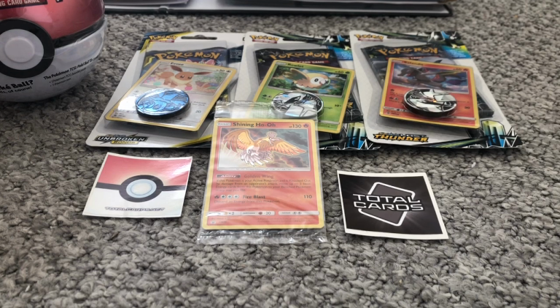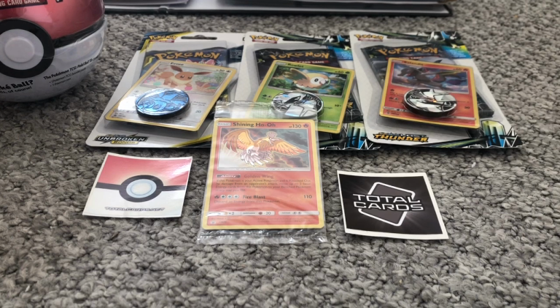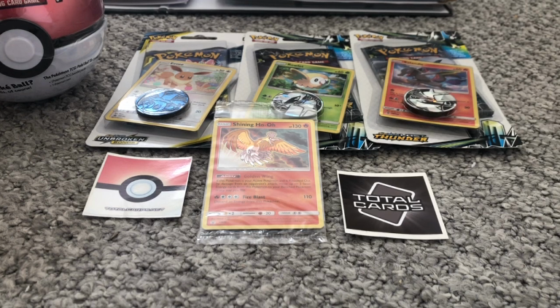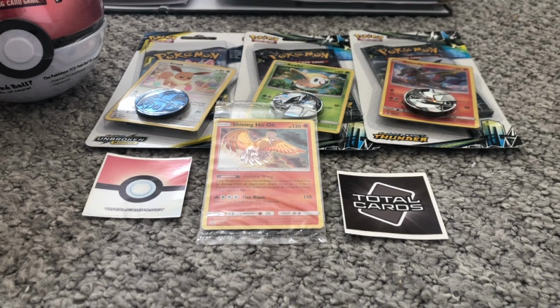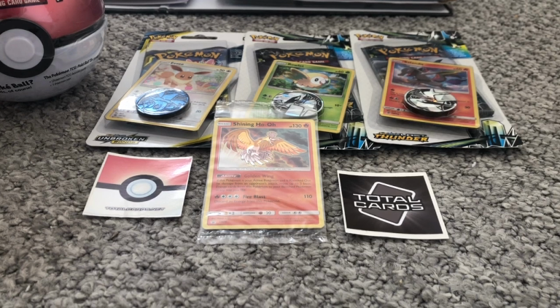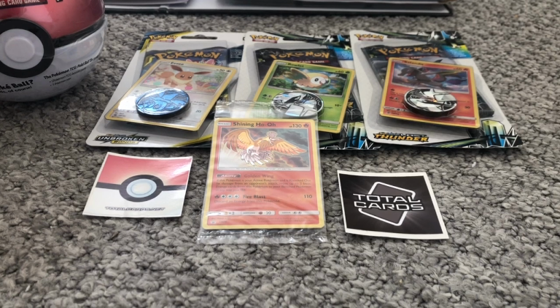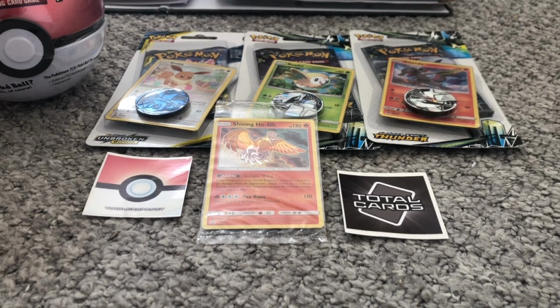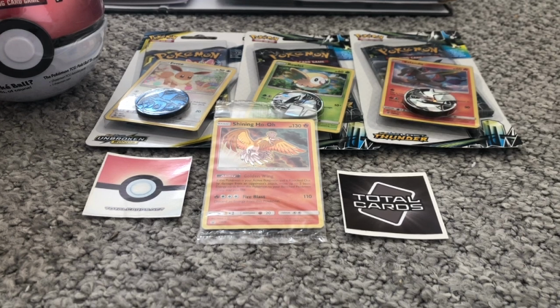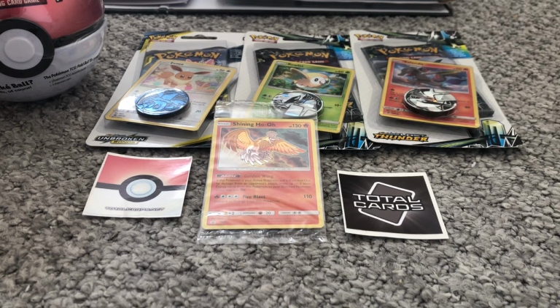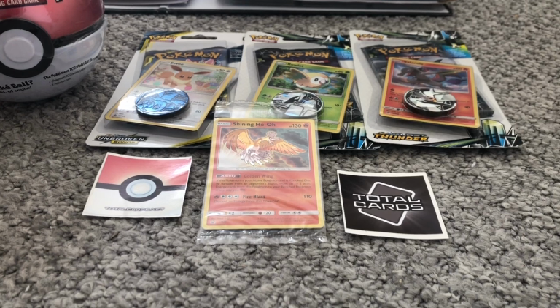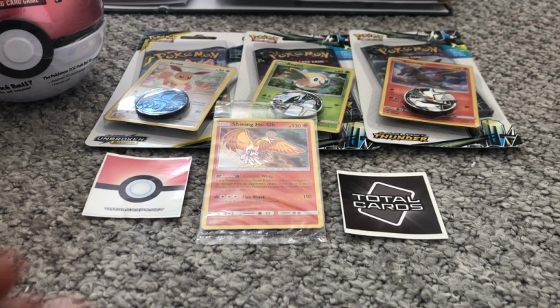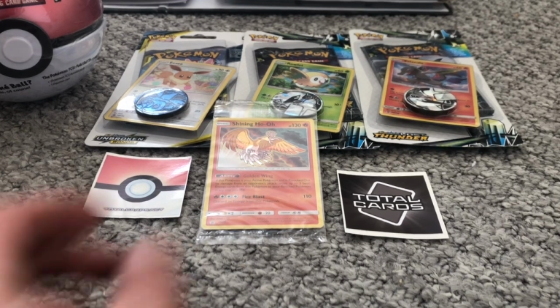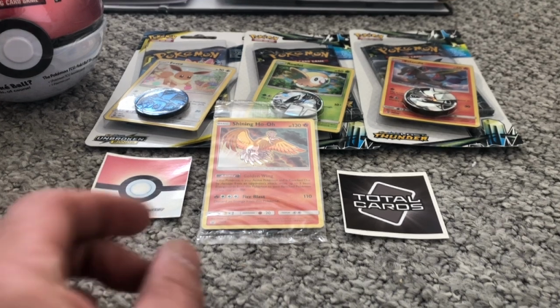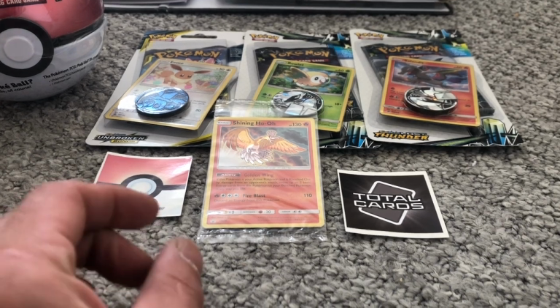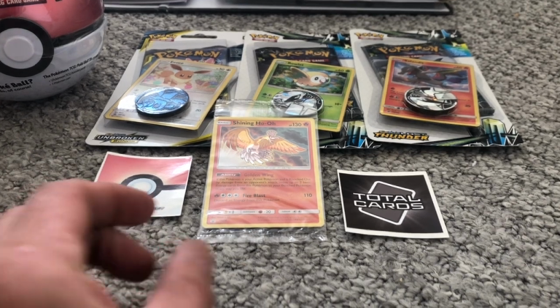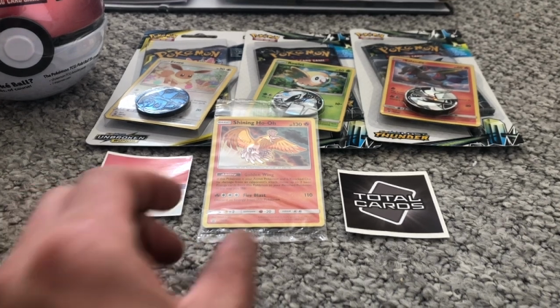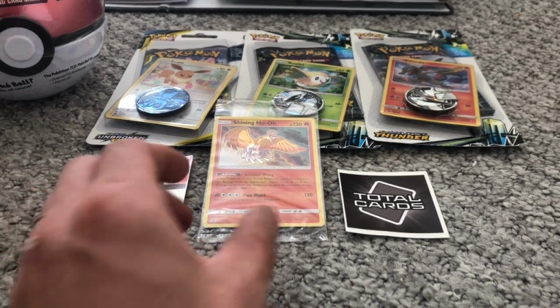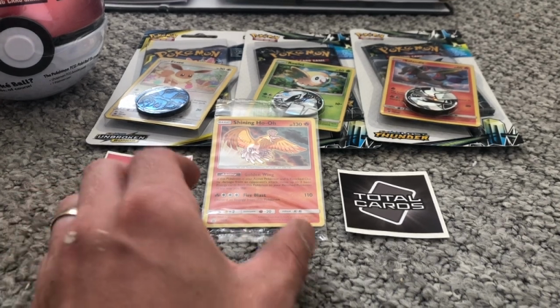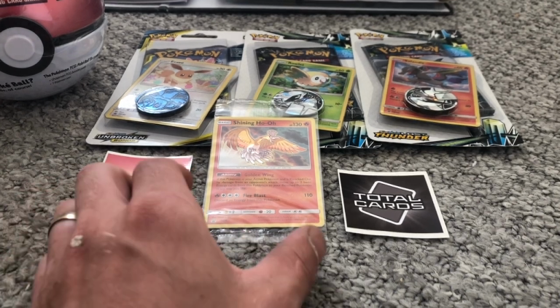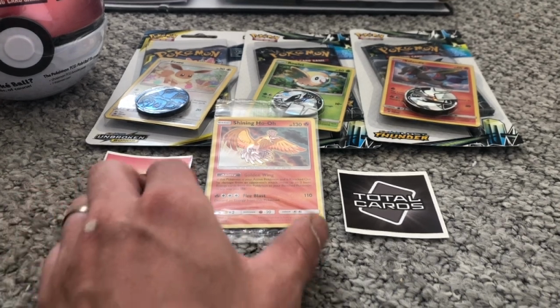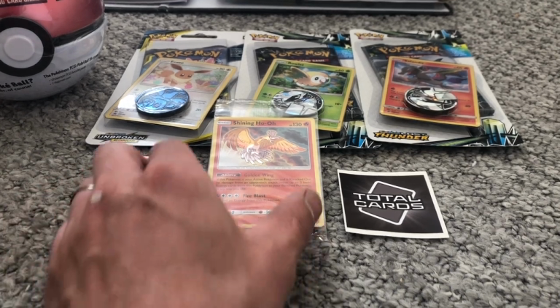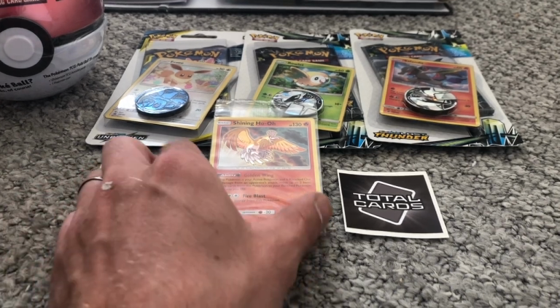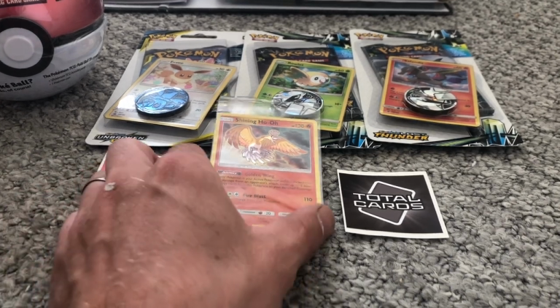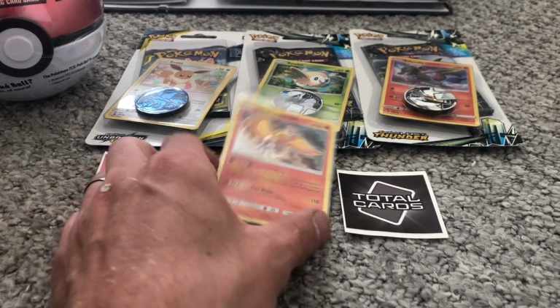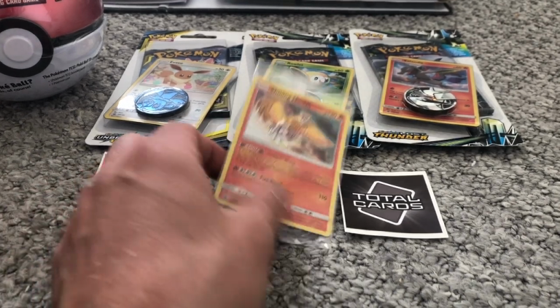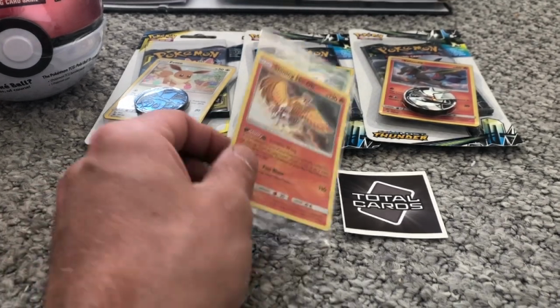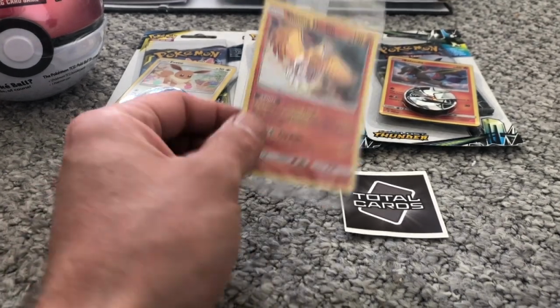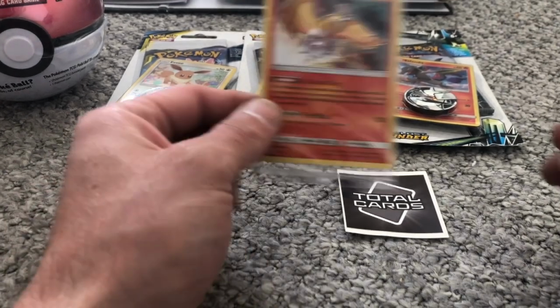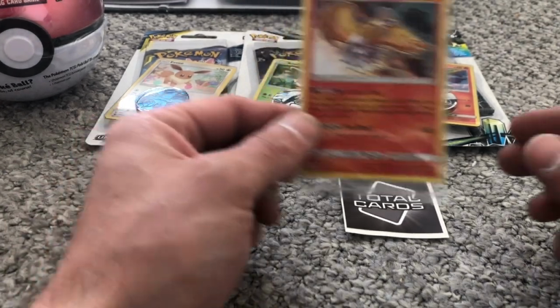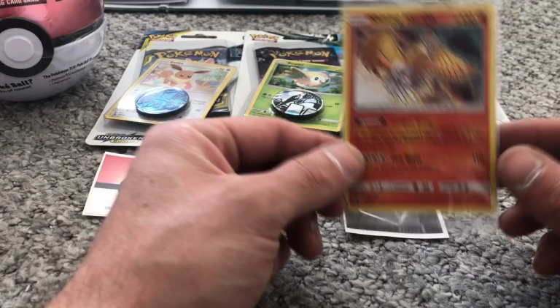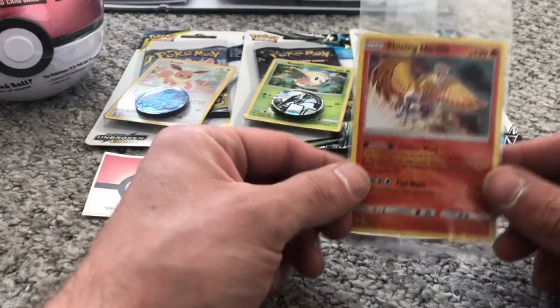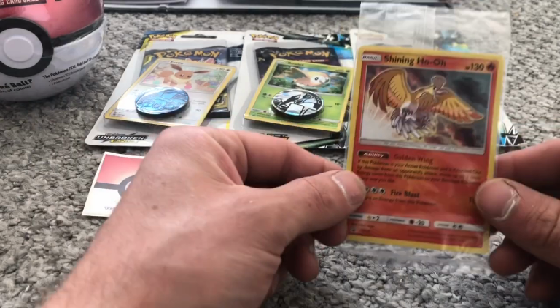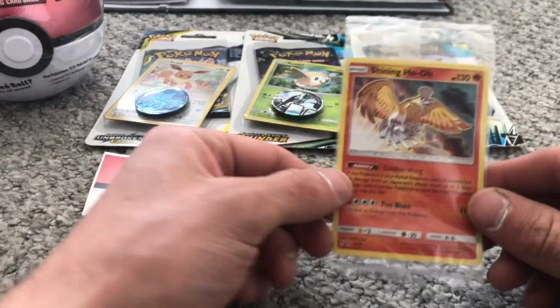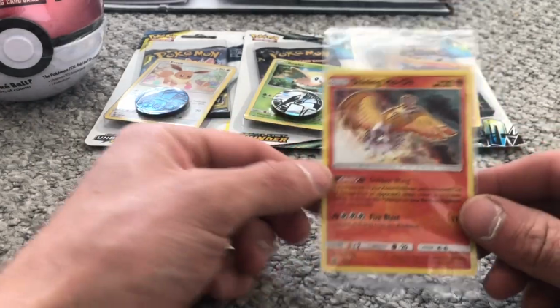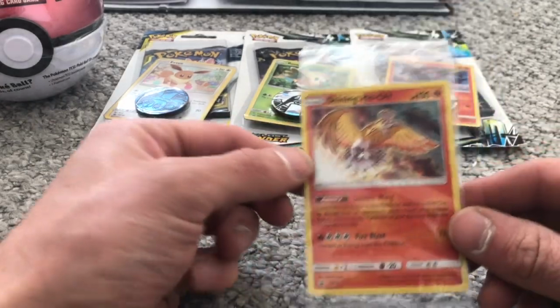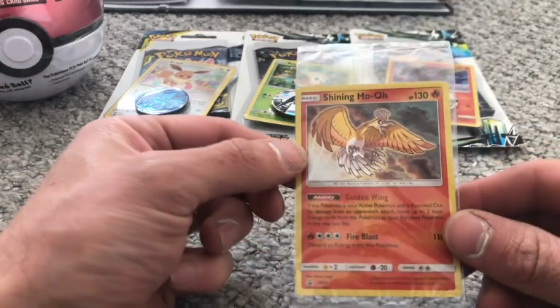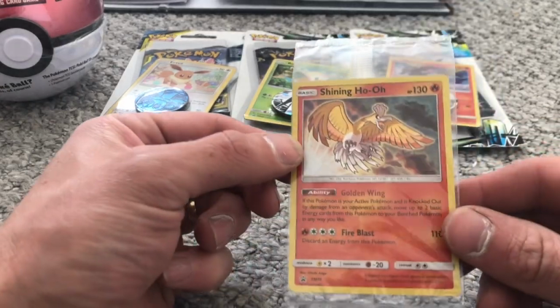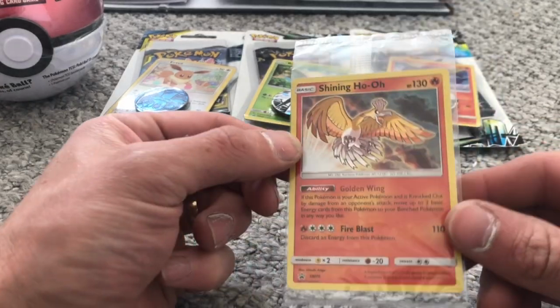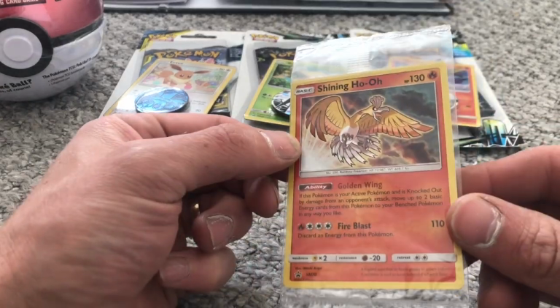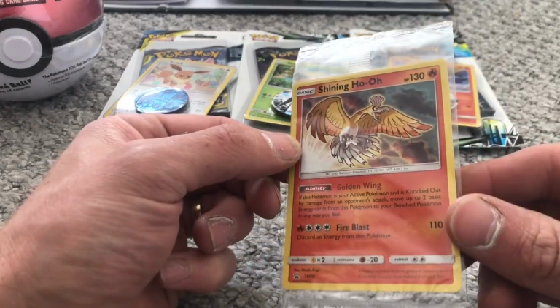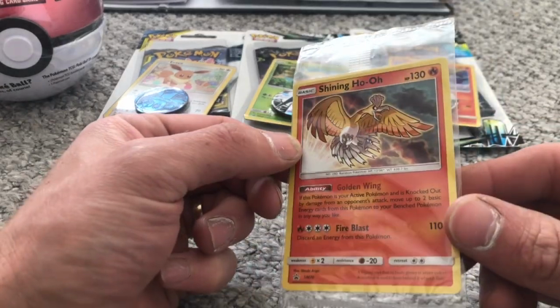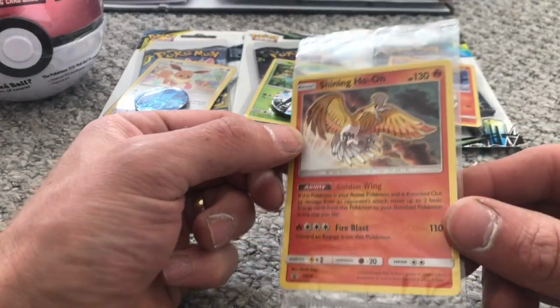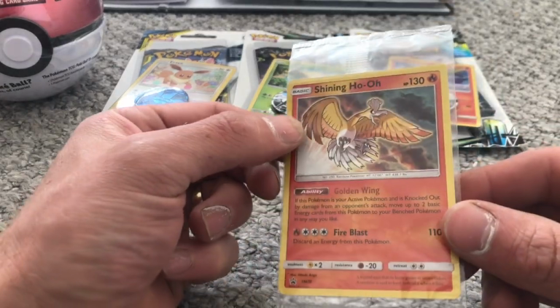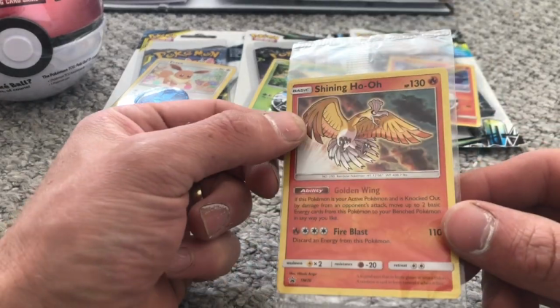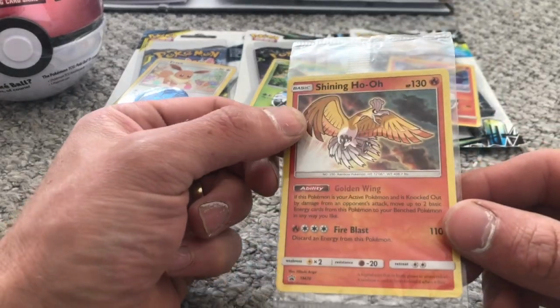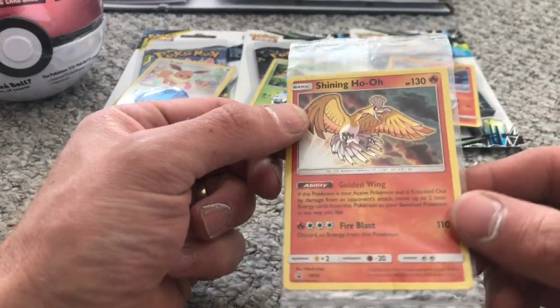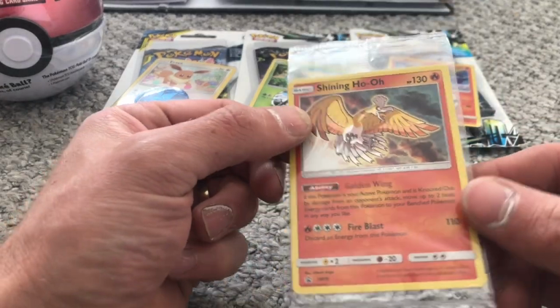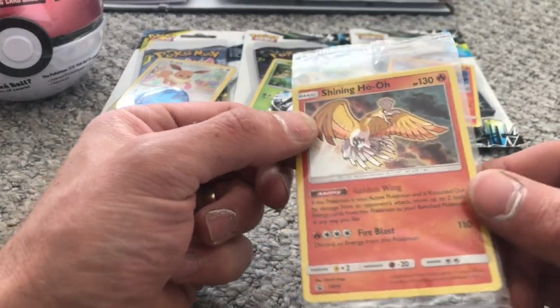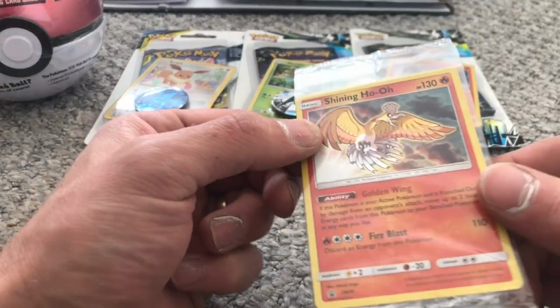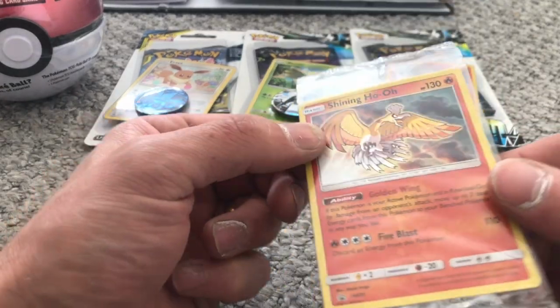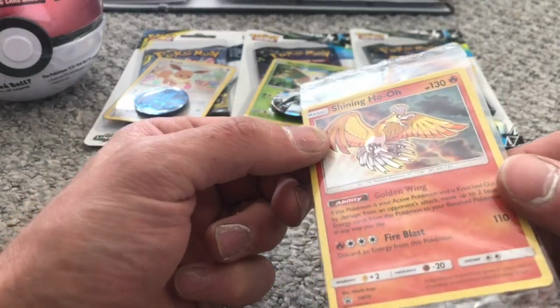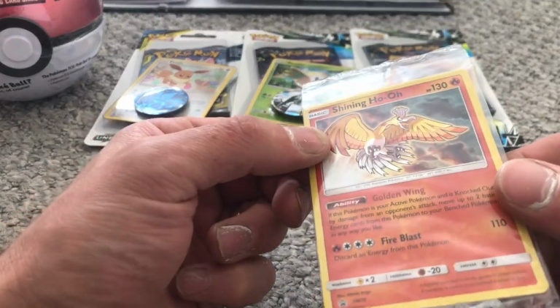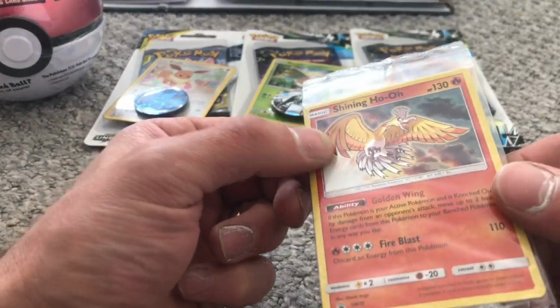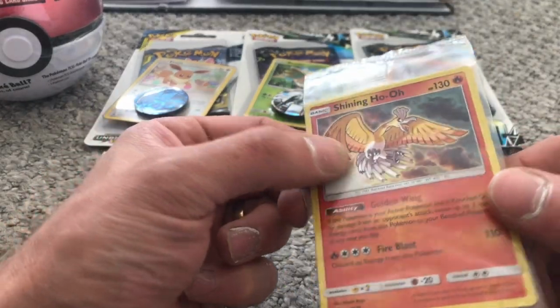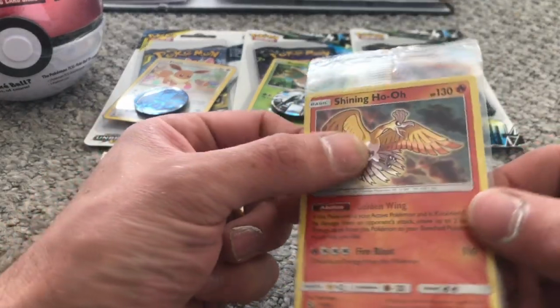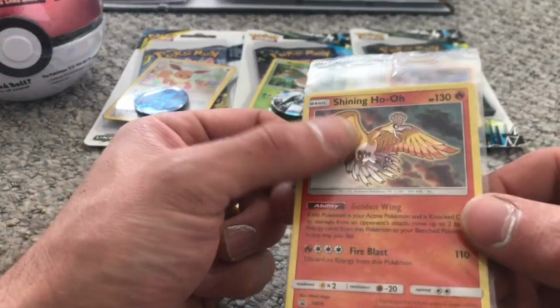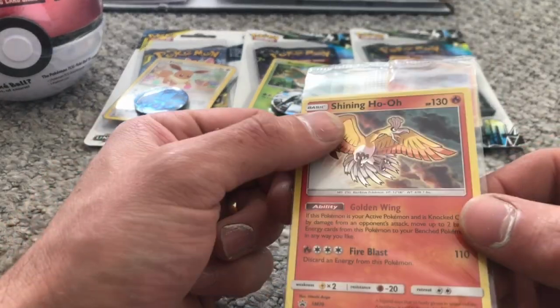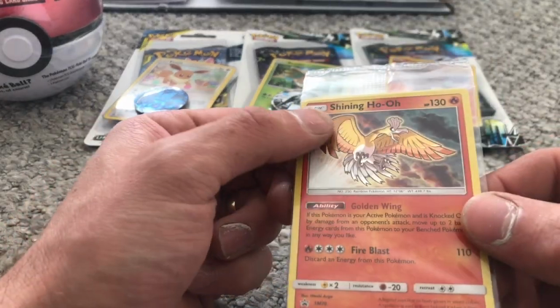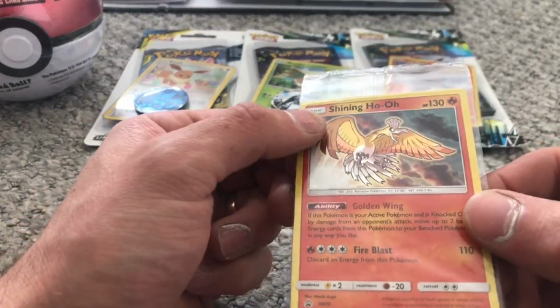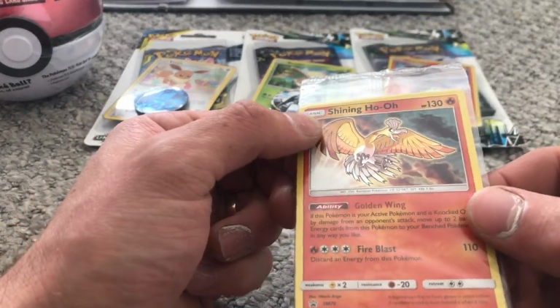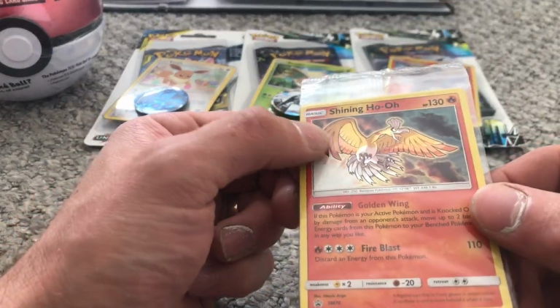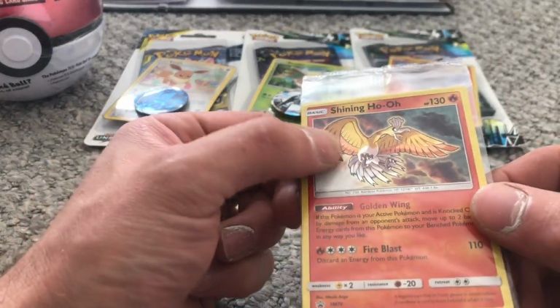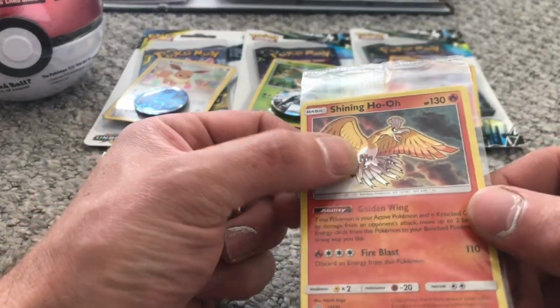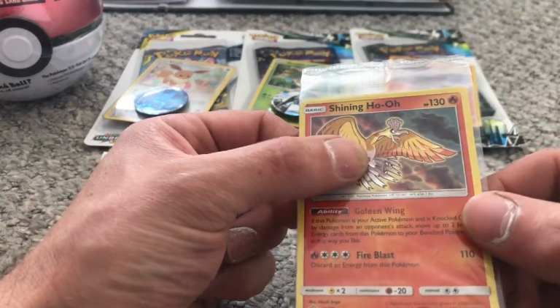And first off, we'll get started. So as you can see we have a Sun and Moon Promo Shining Ho-Oh, which is an embossed card.